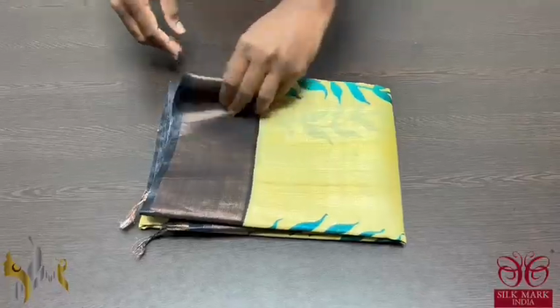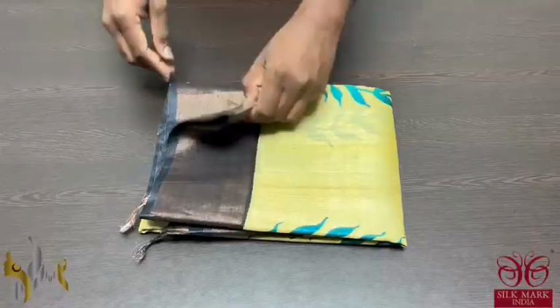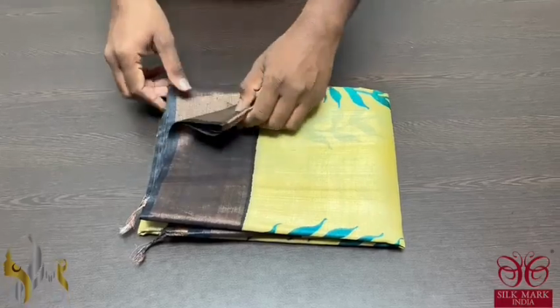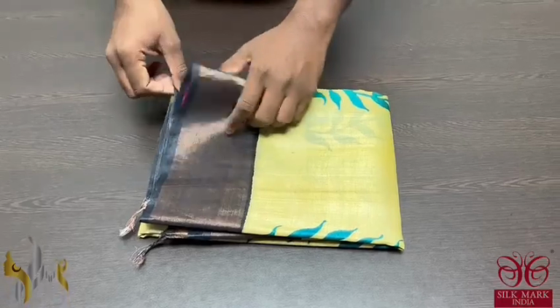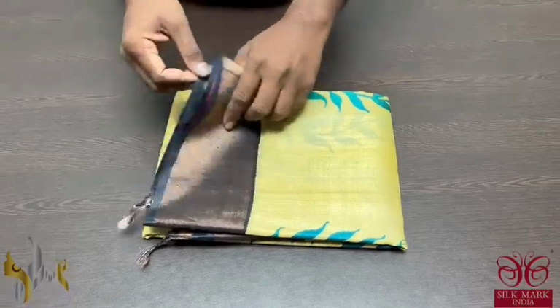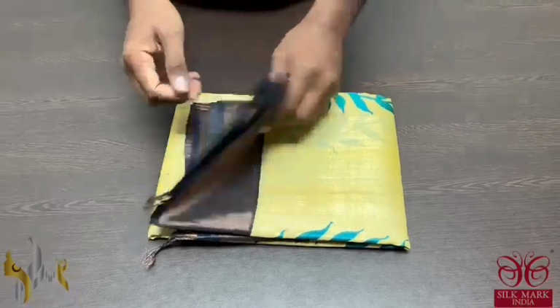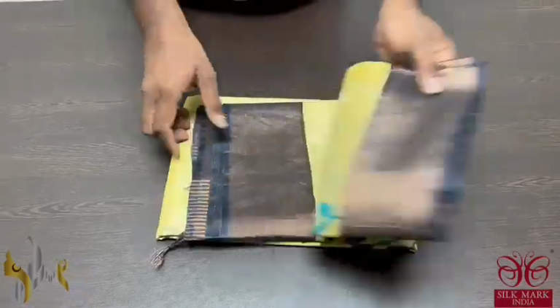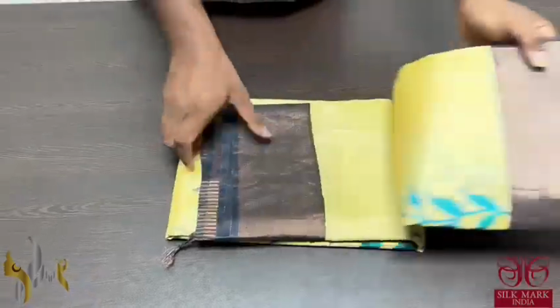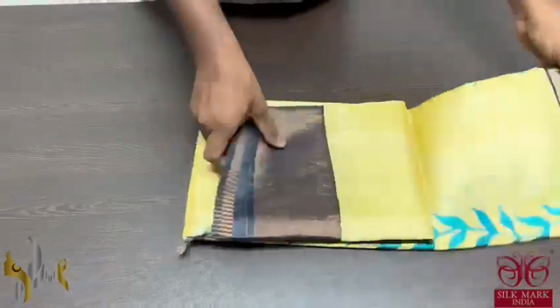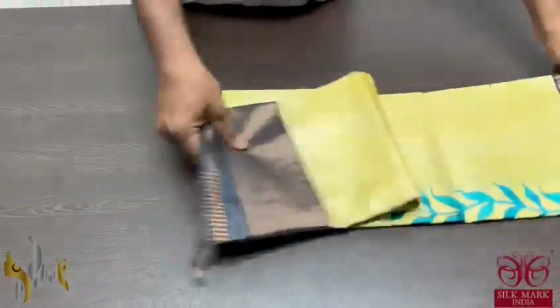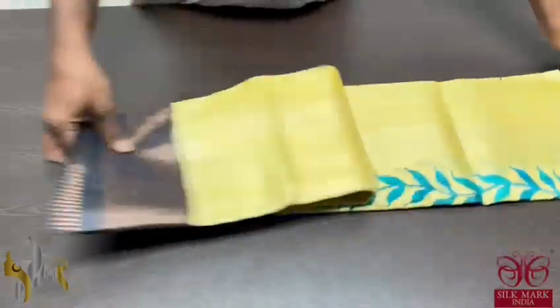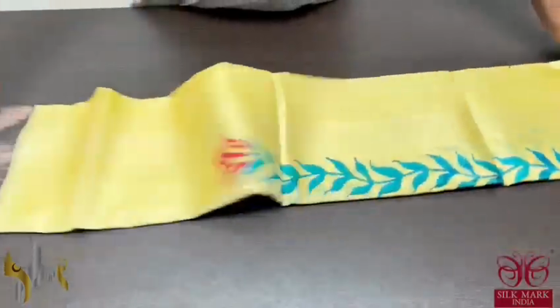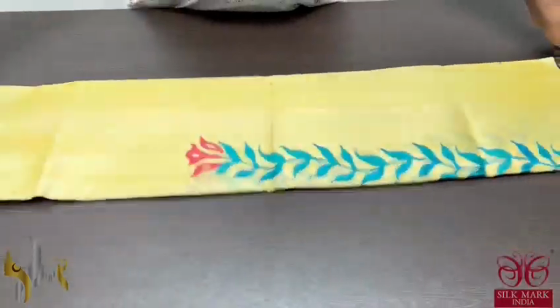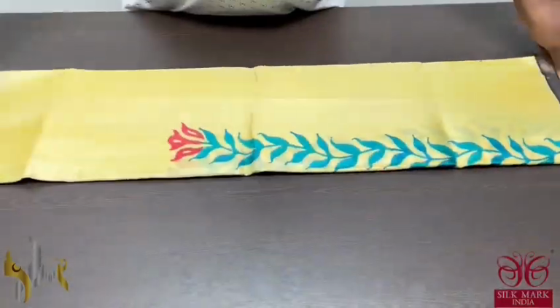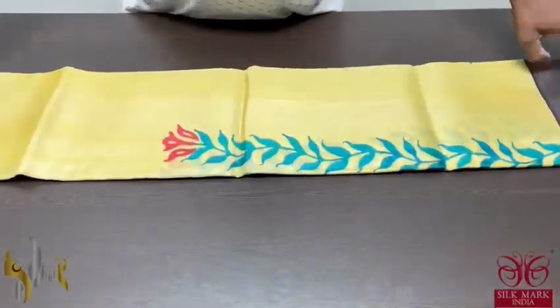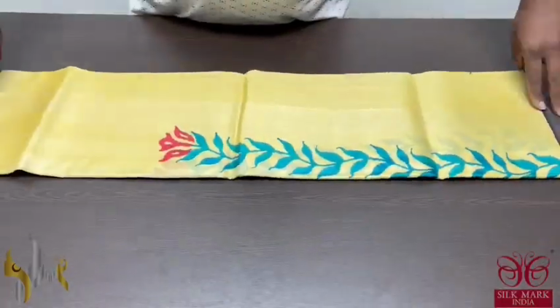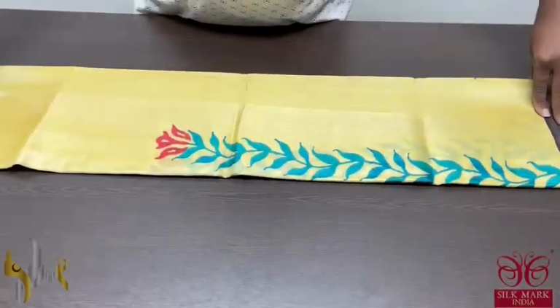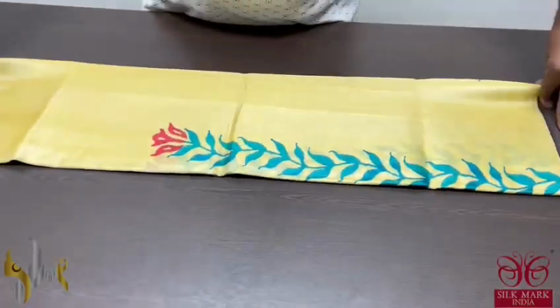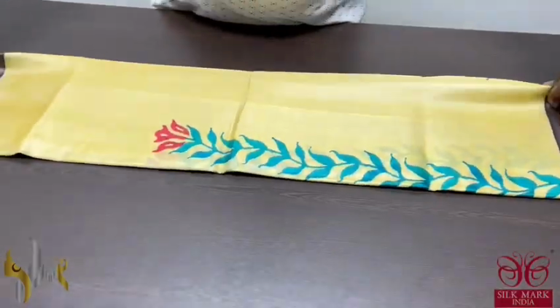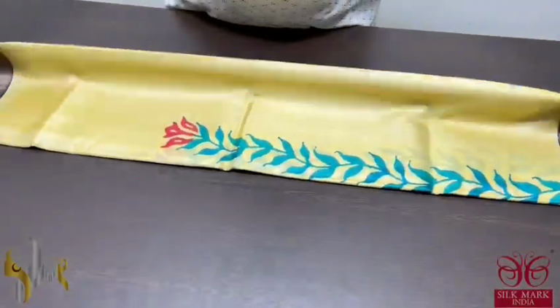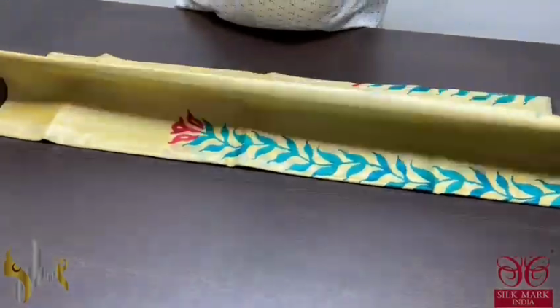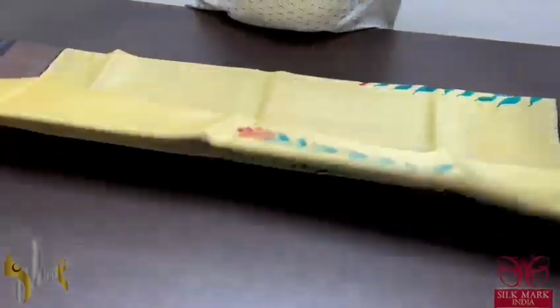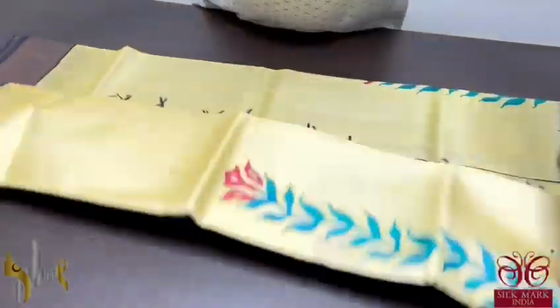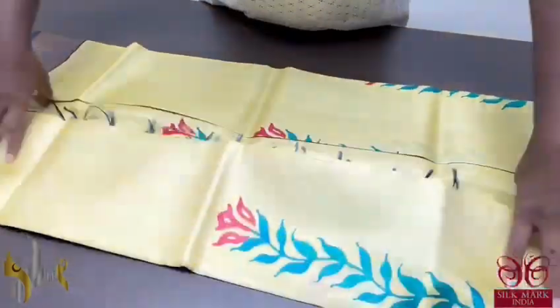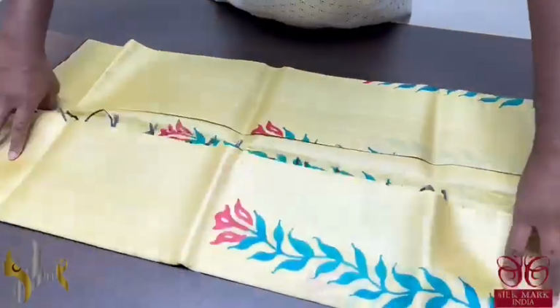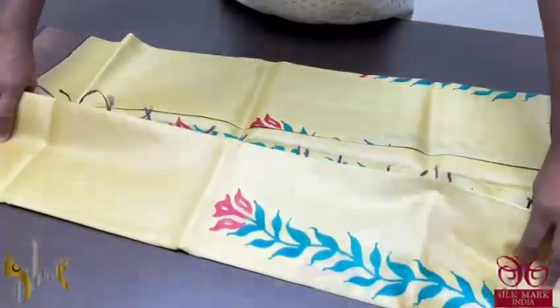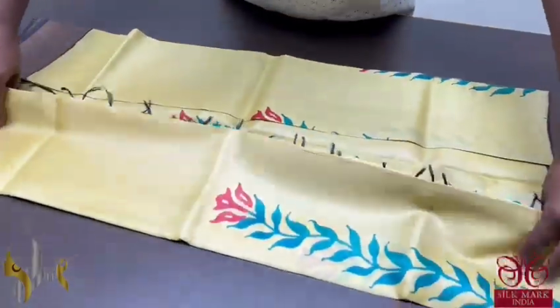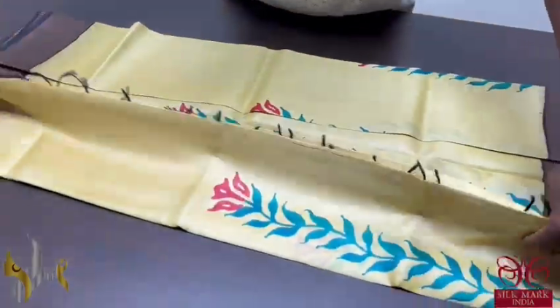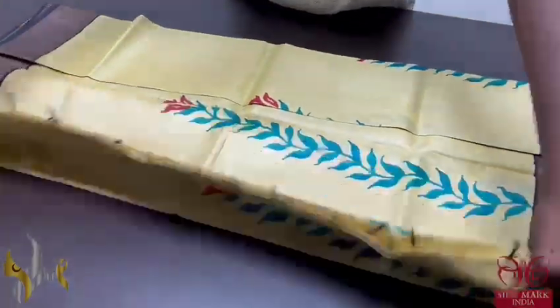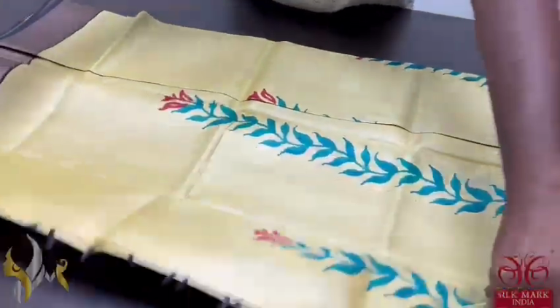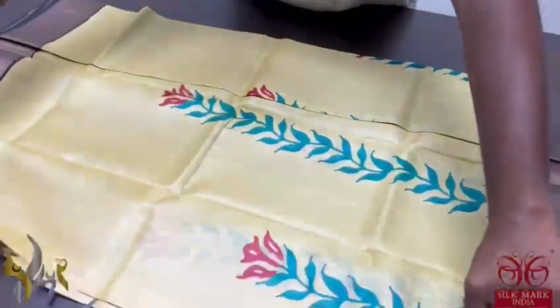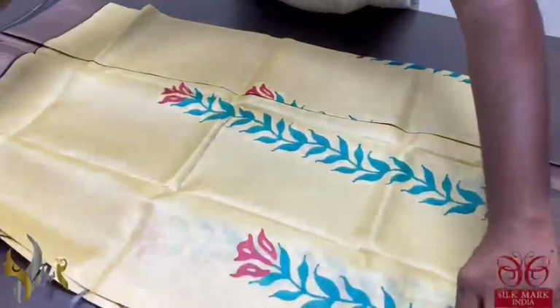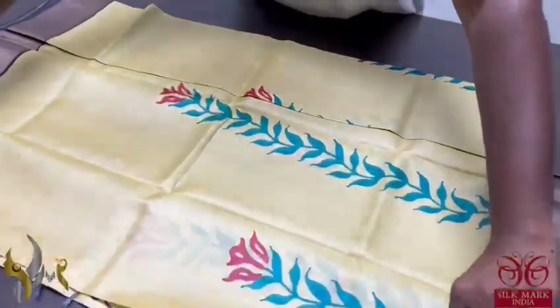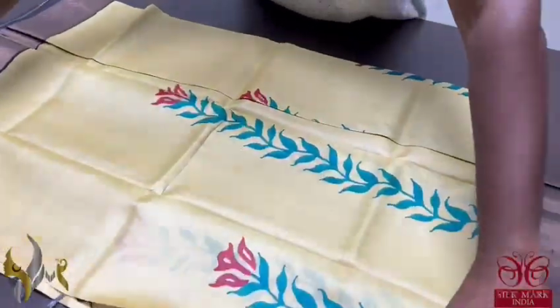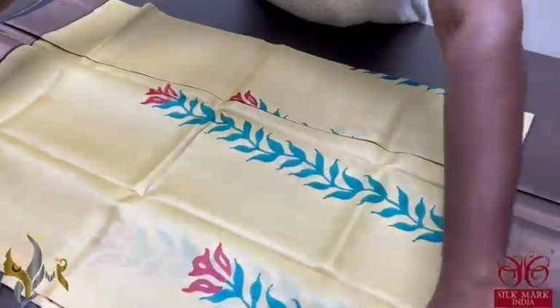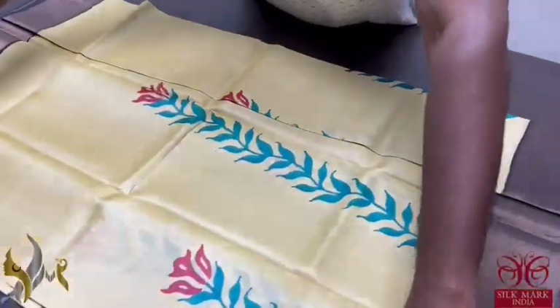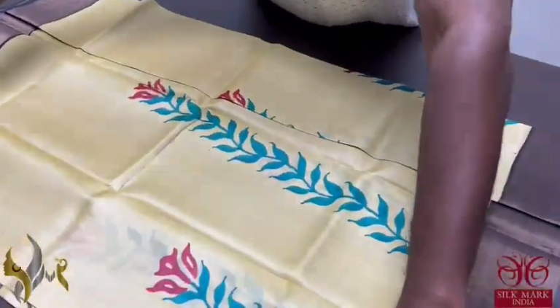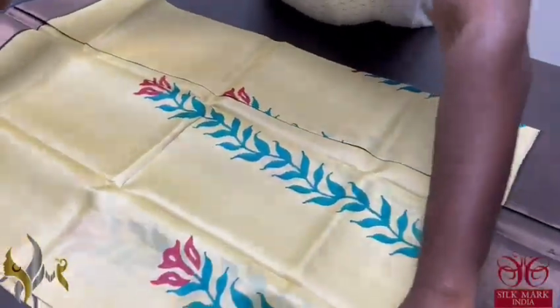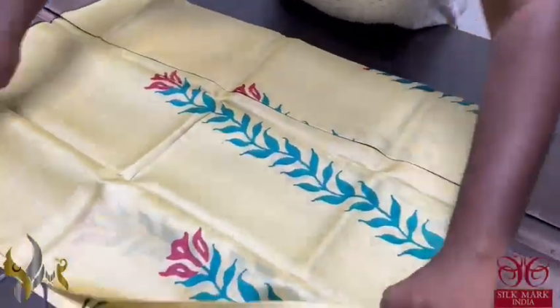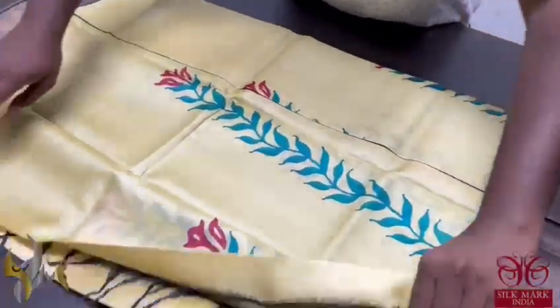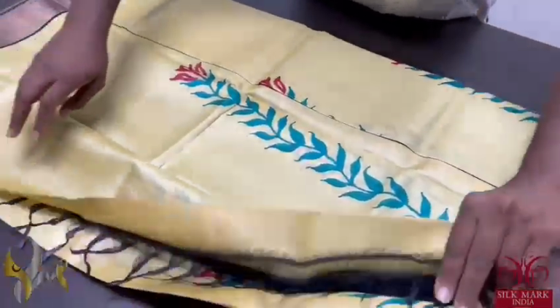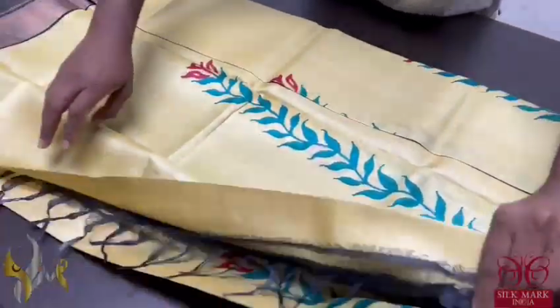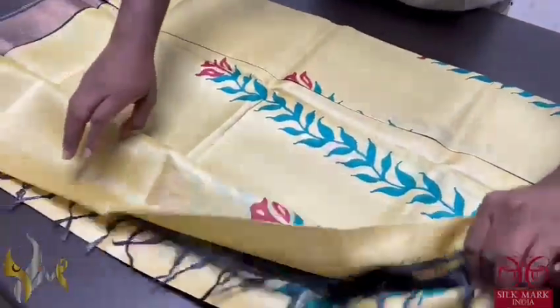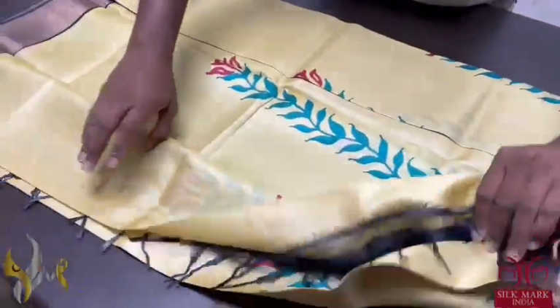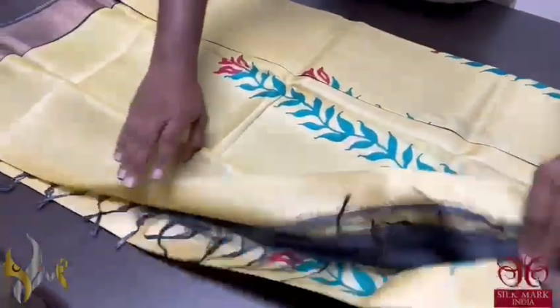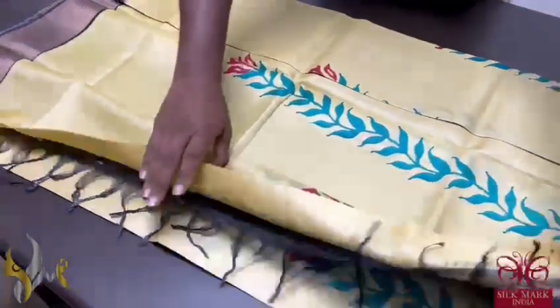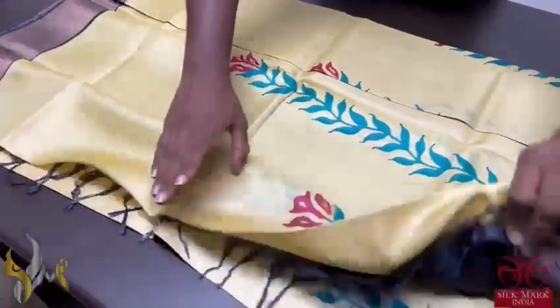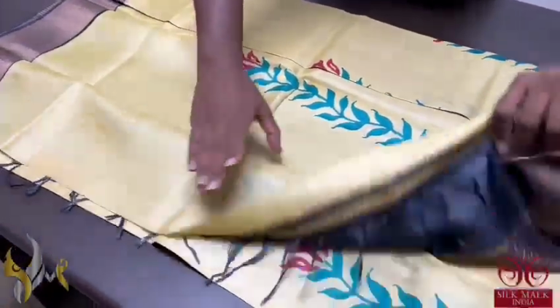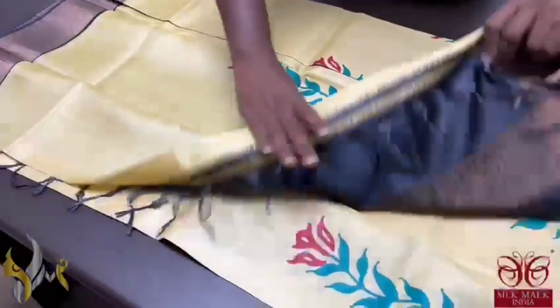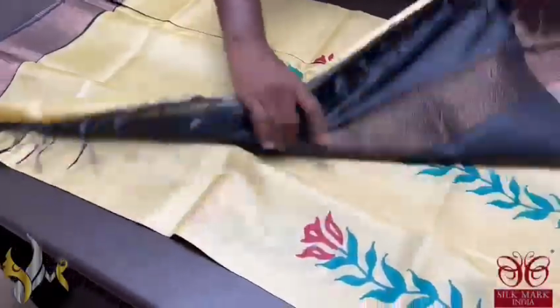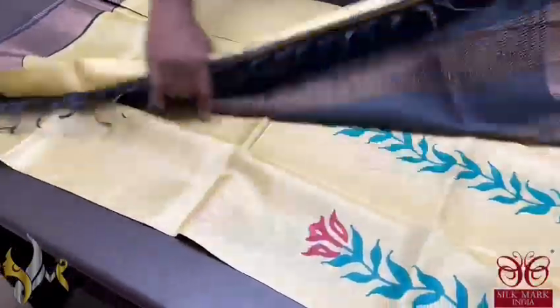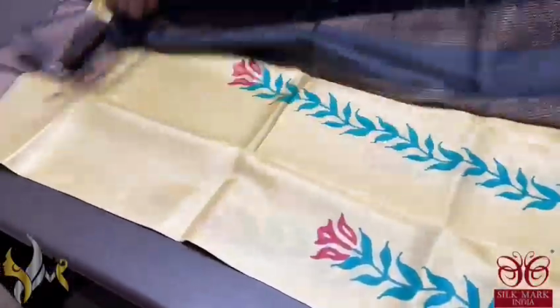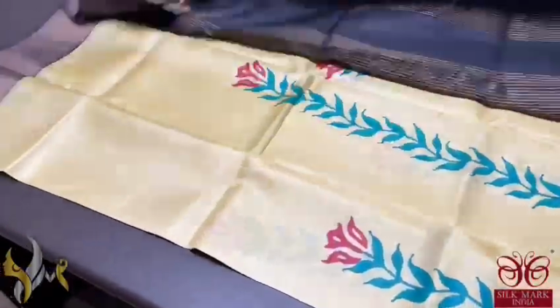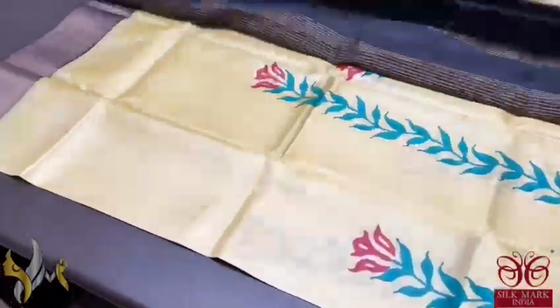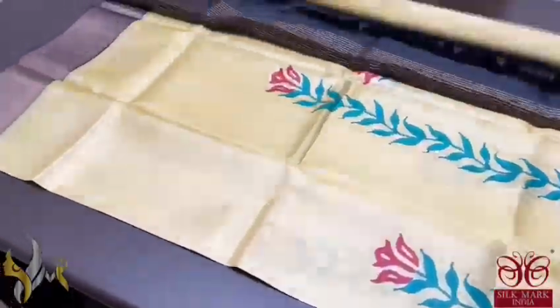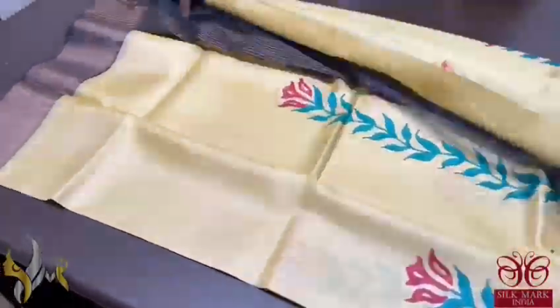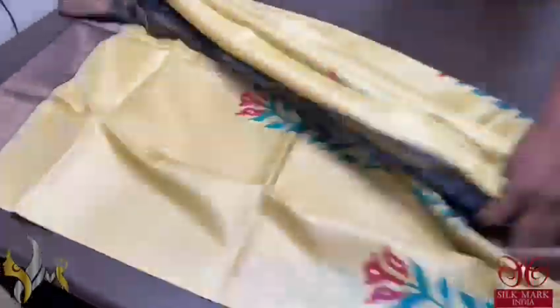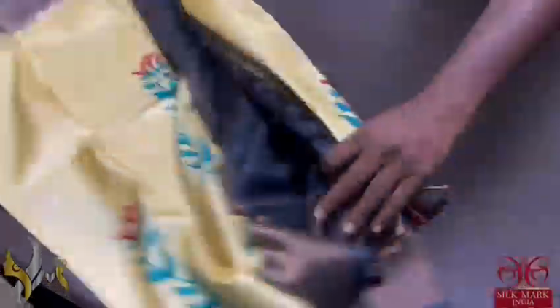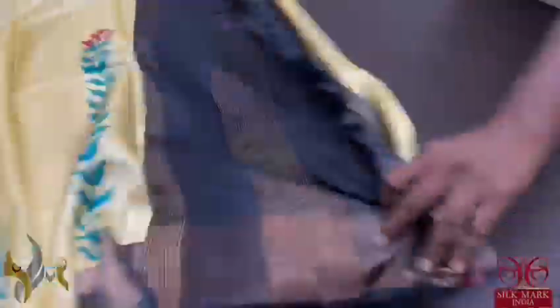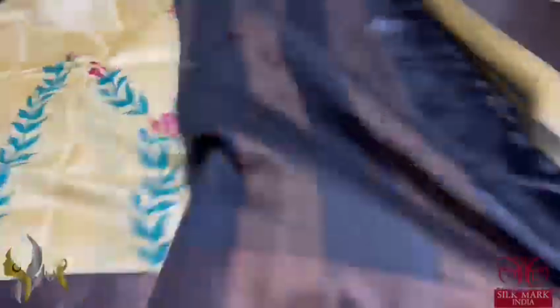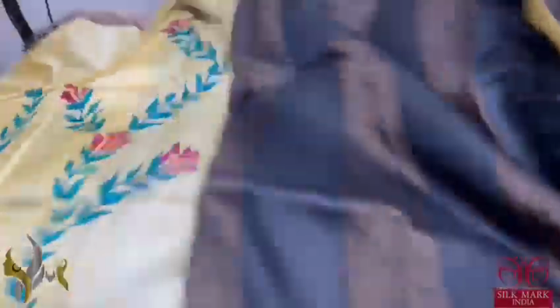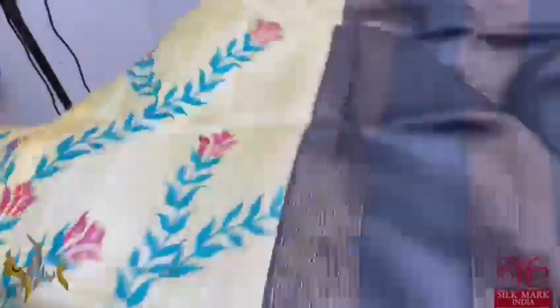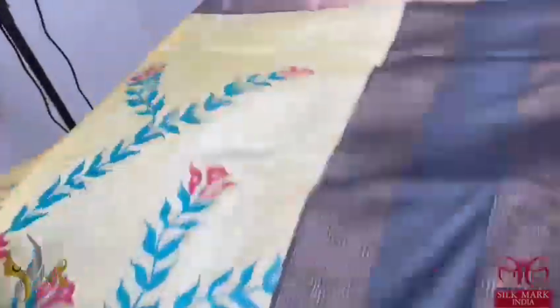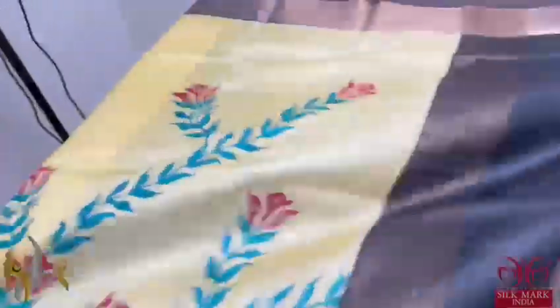Pure Tessa Silk Sari, premium quality, handblock printed zari borders done on a premium acid washed boiled Tessa fabric.